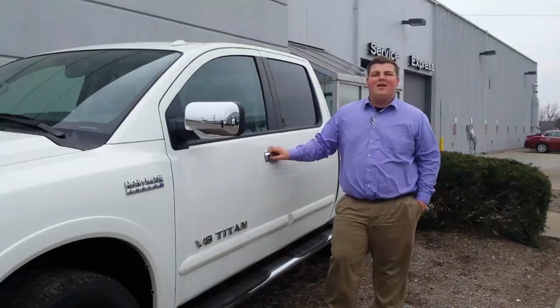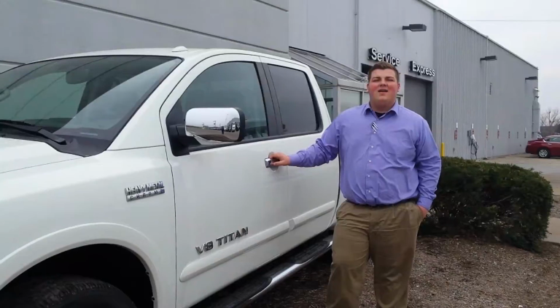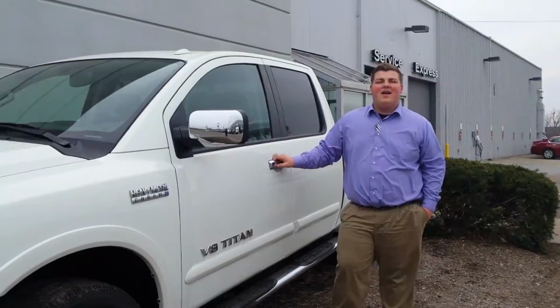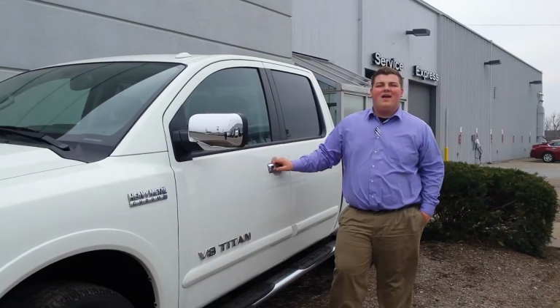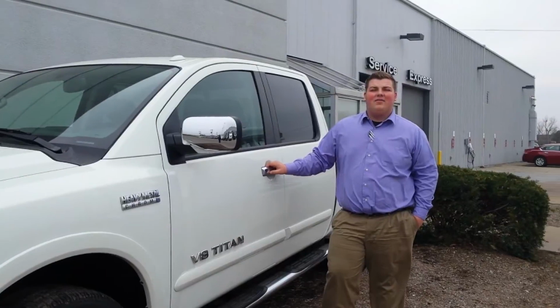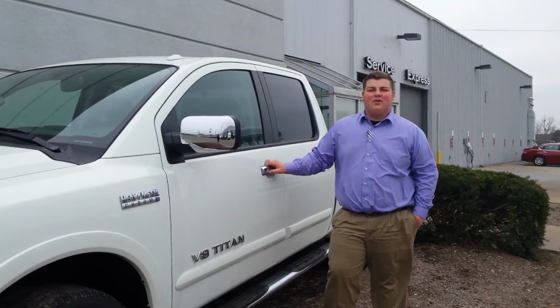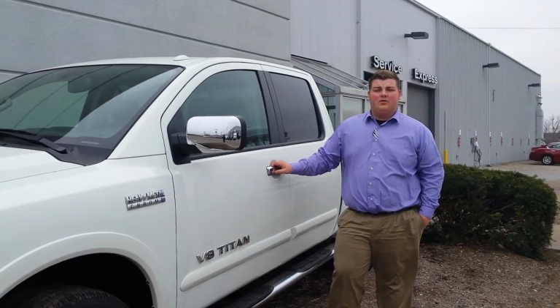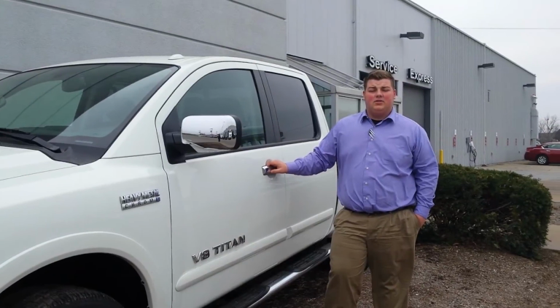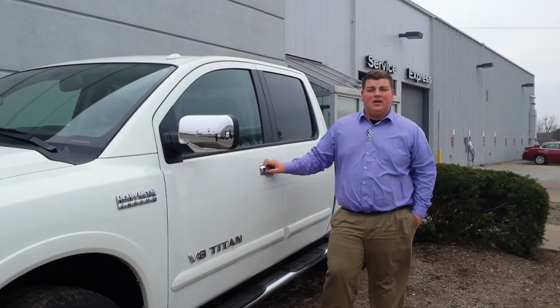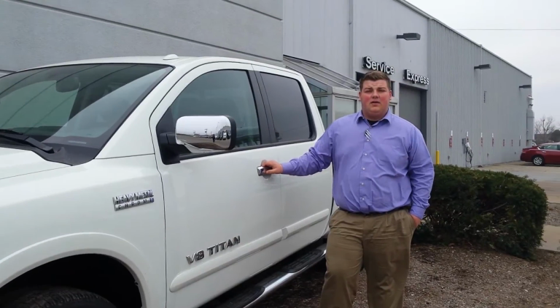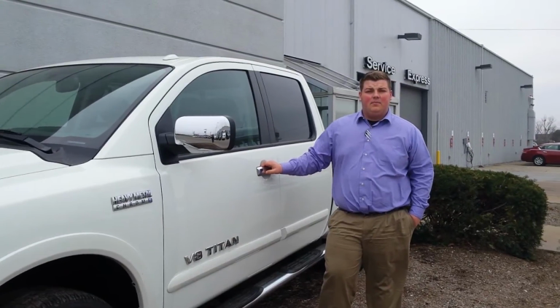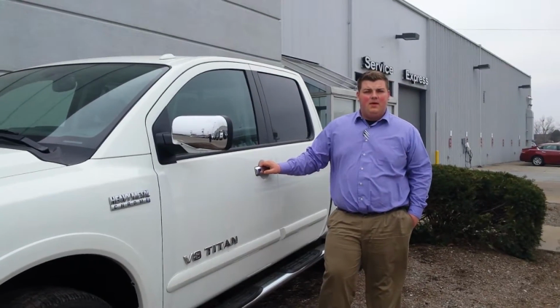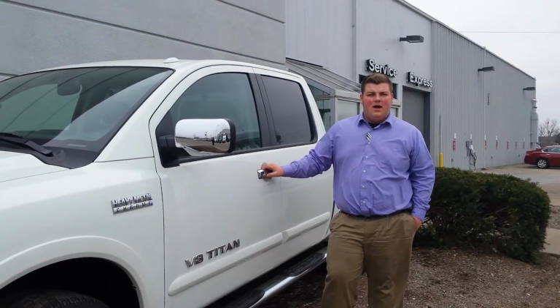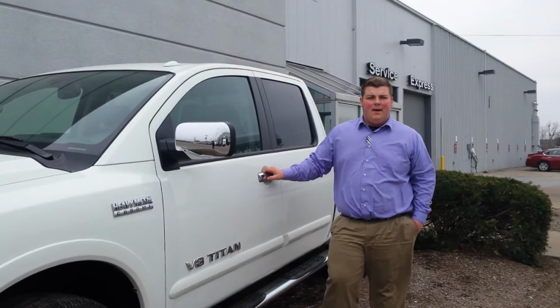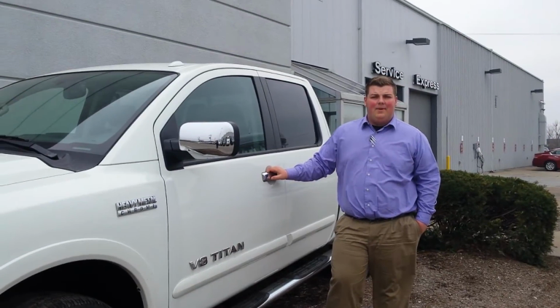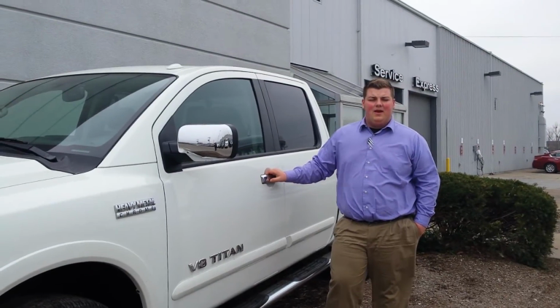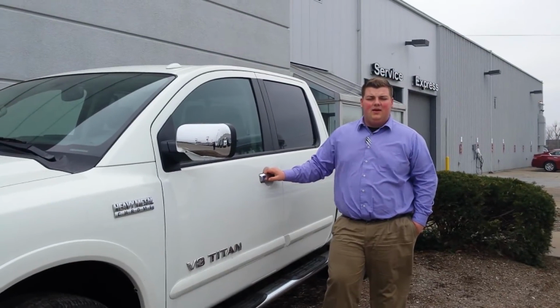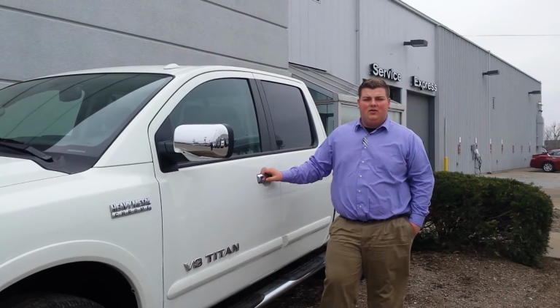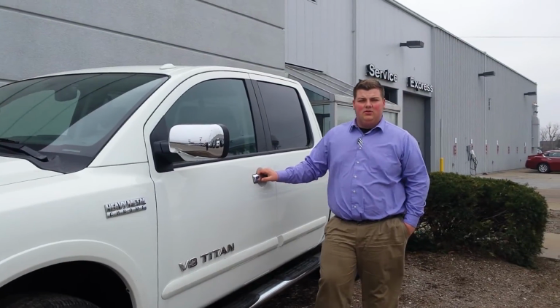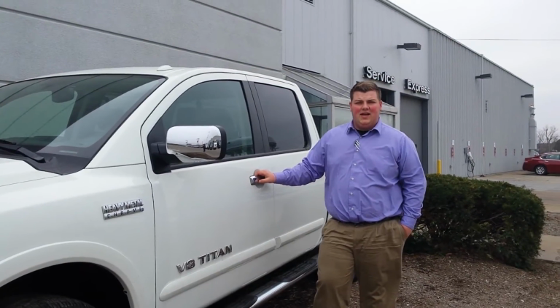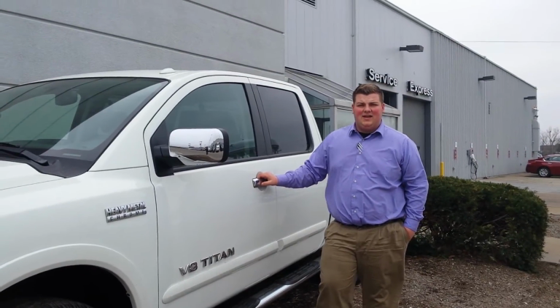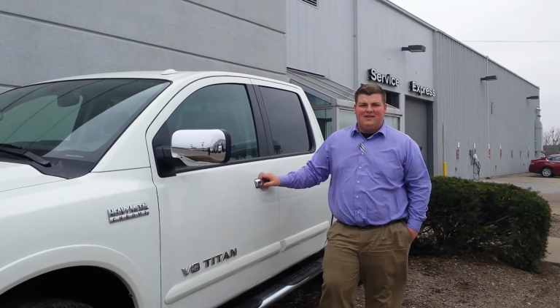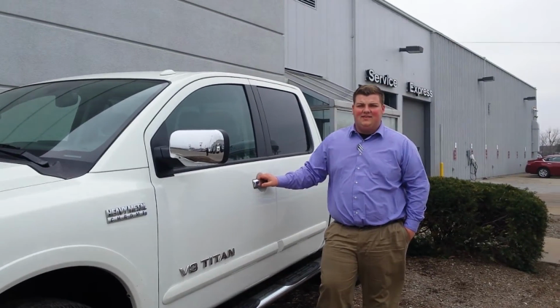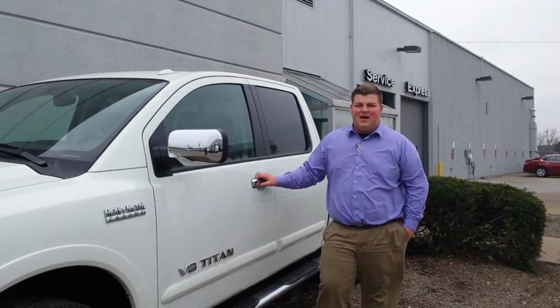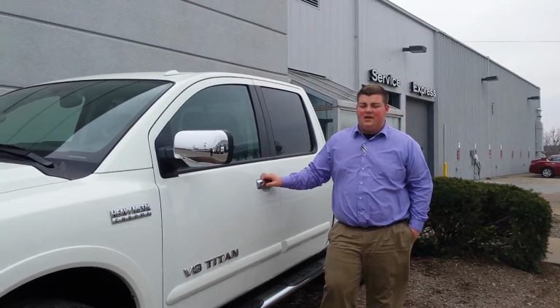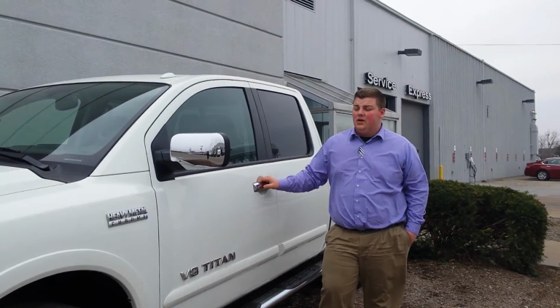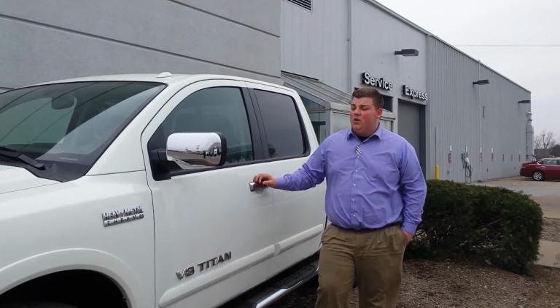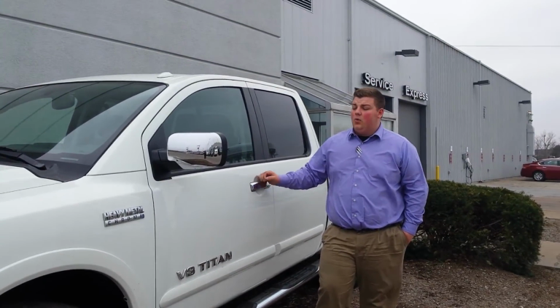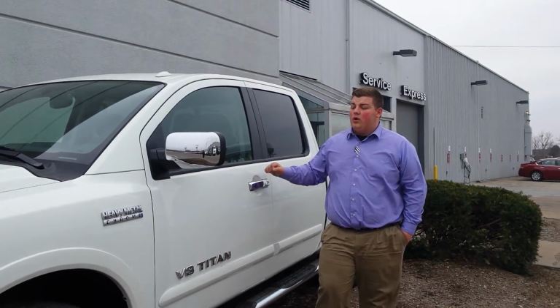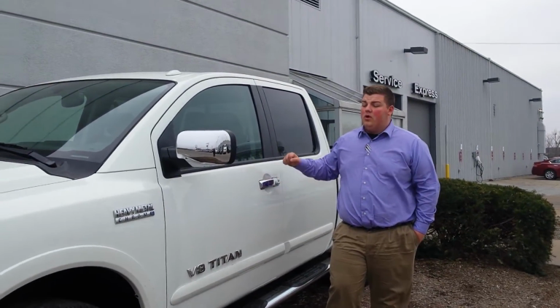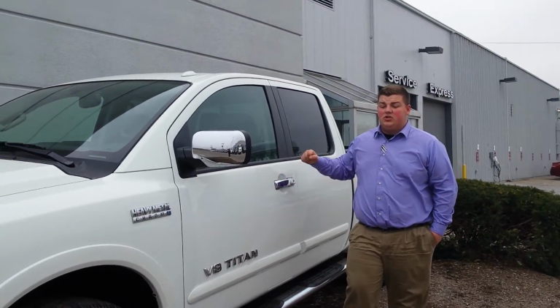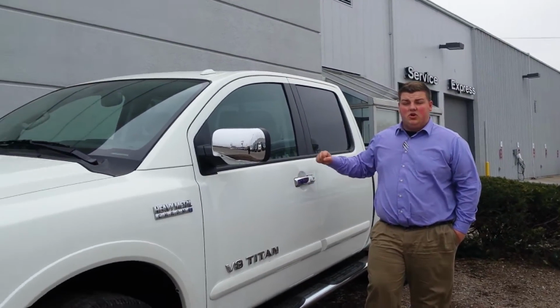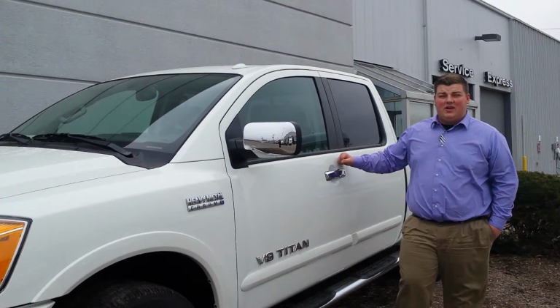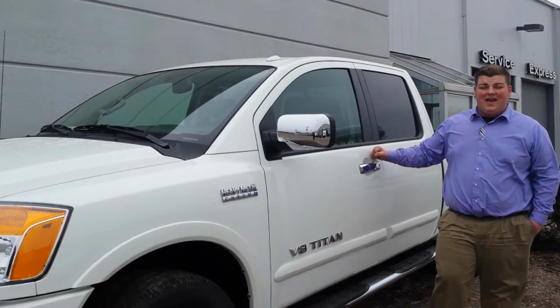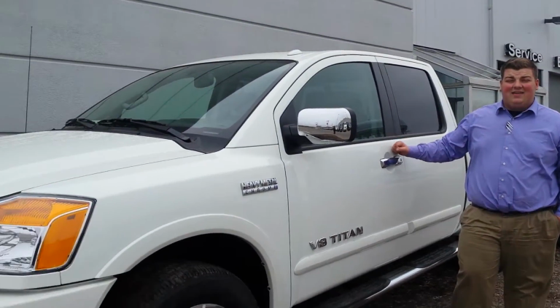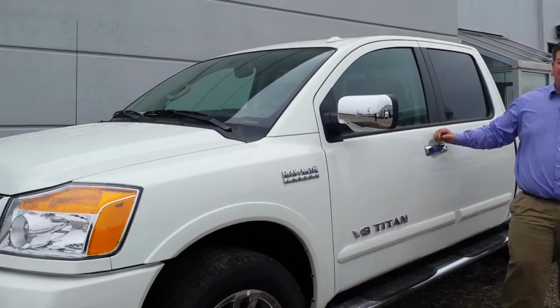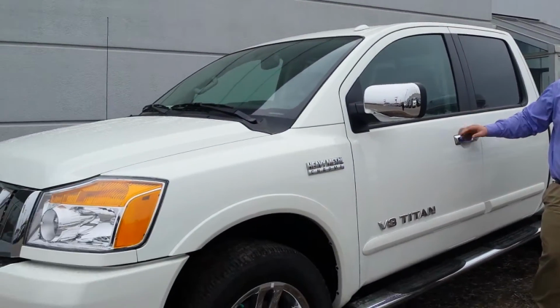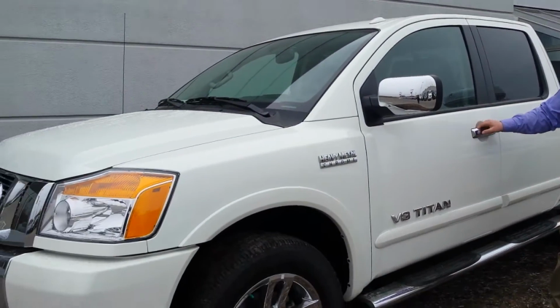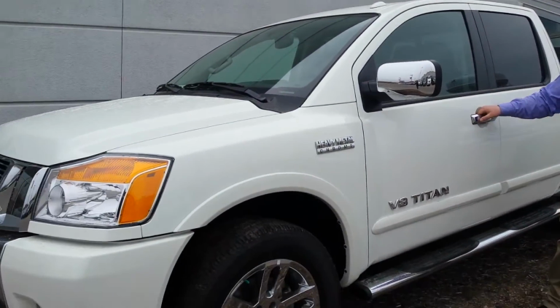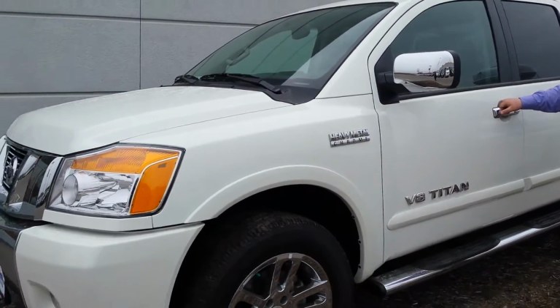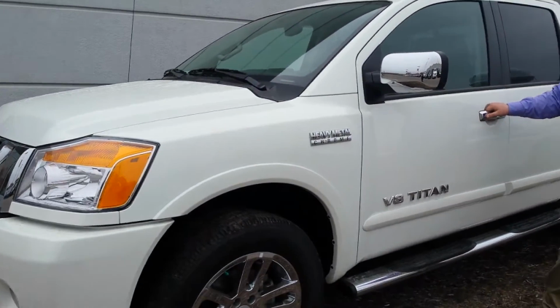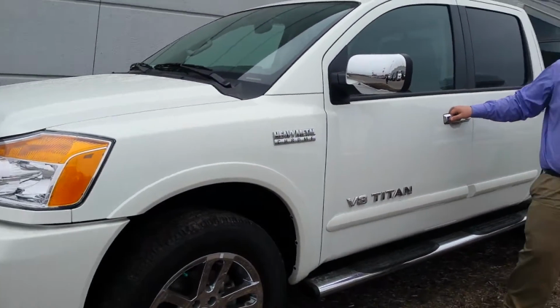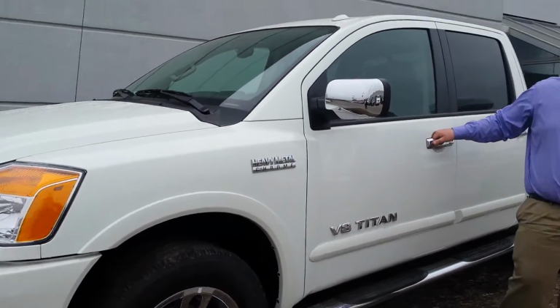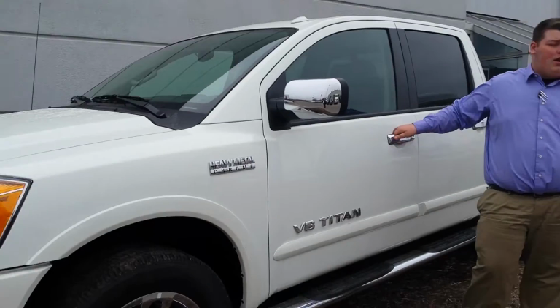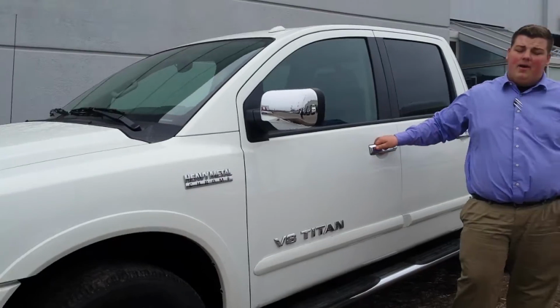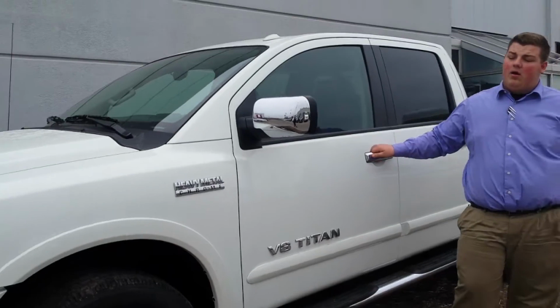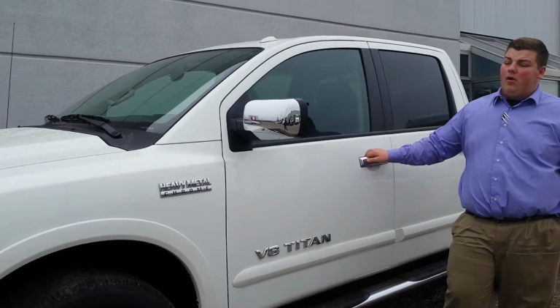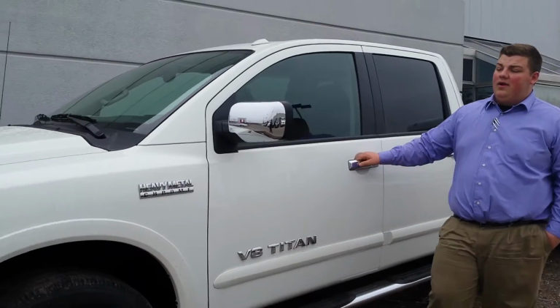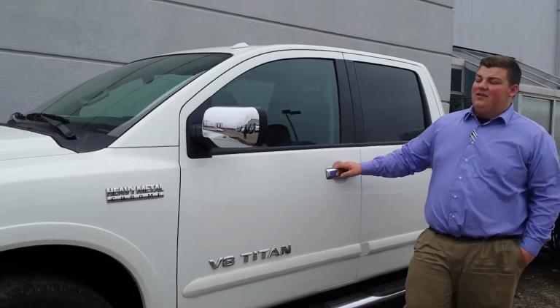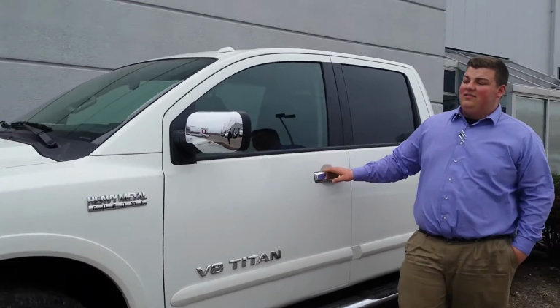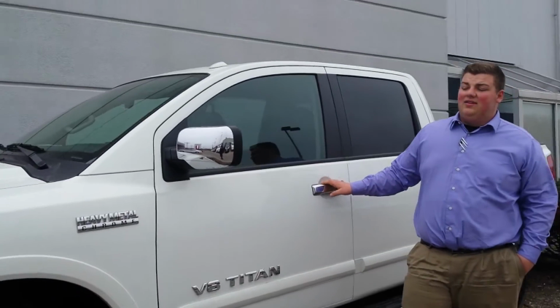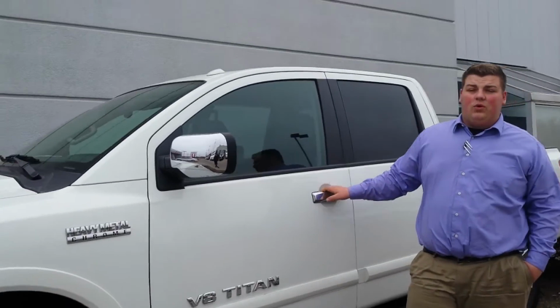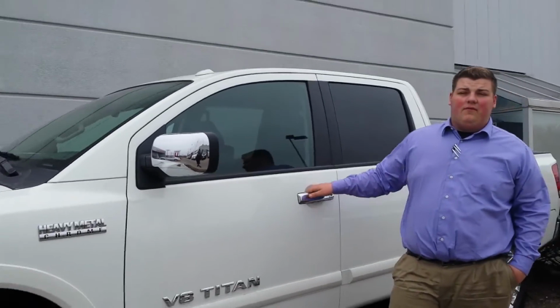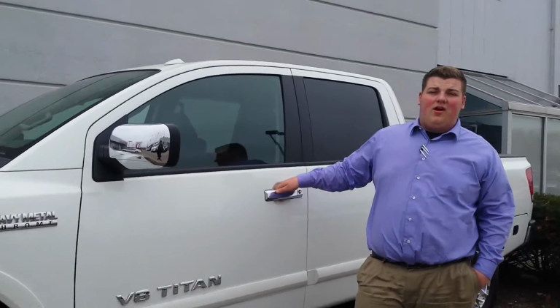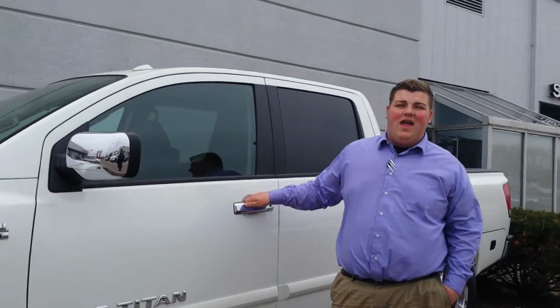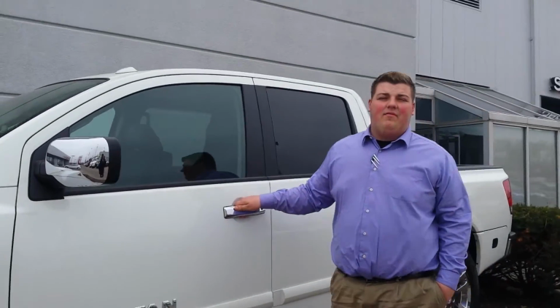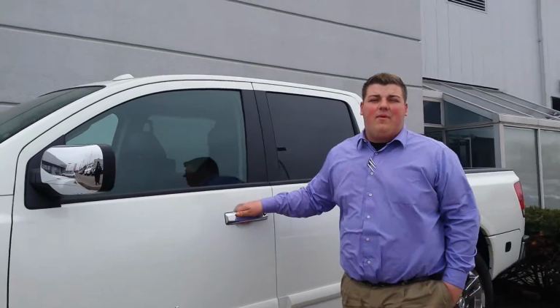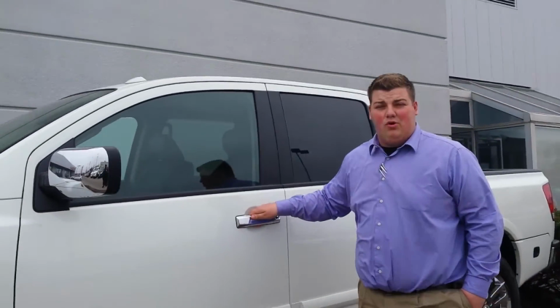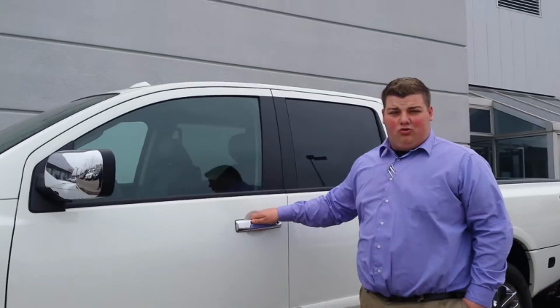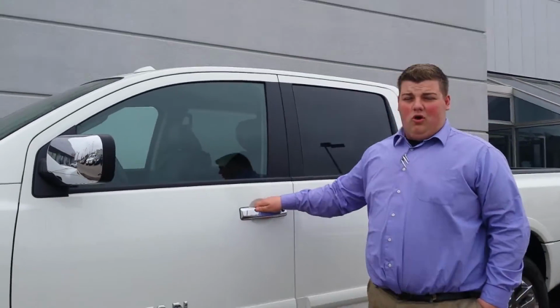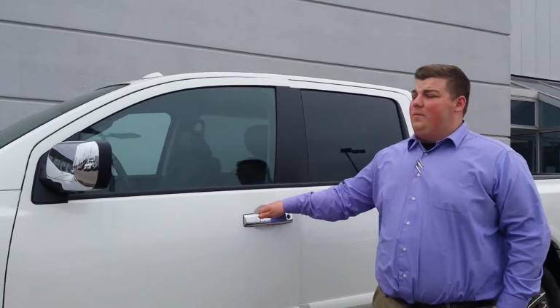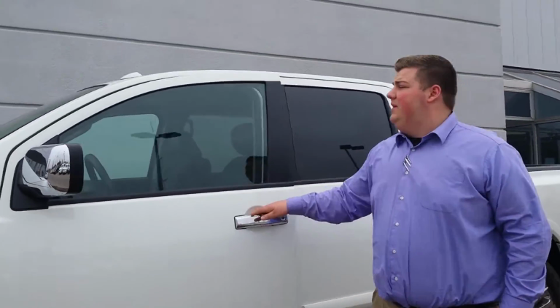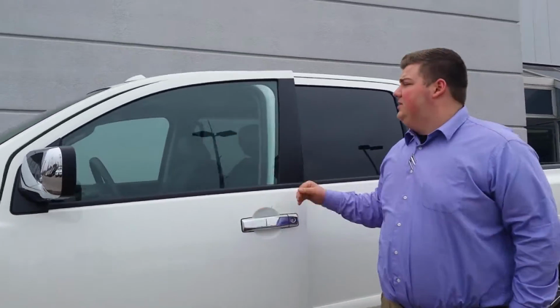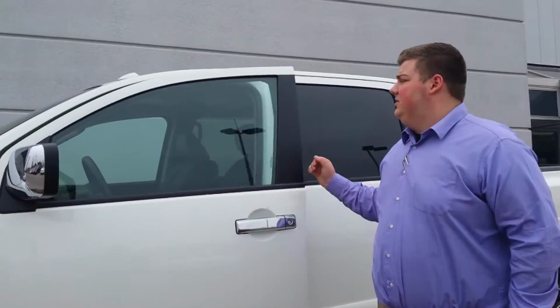Hey, how's it going Jacob? I'm Nate here from Jack Nissan. I'm going to show you the SL that you were asking about. This is one of our heavy metal chrome editions.